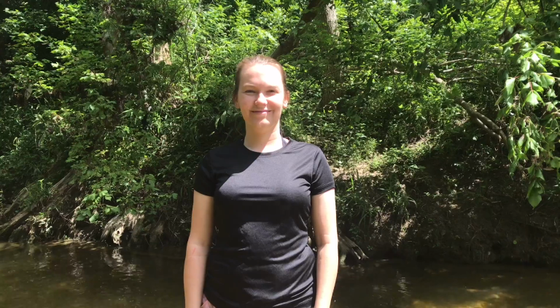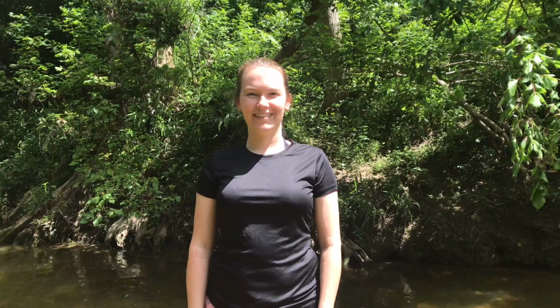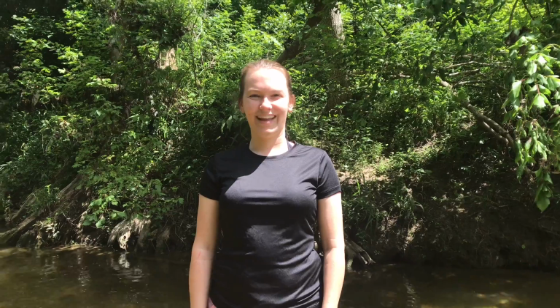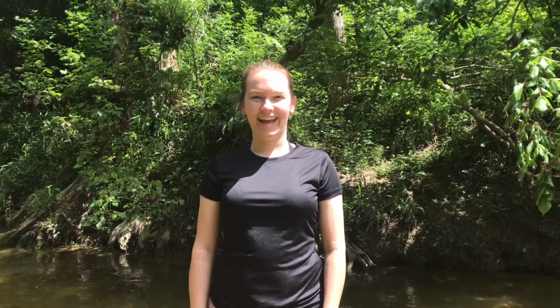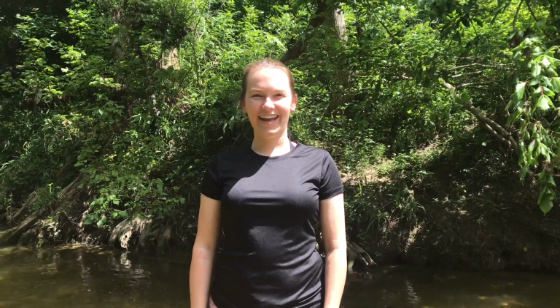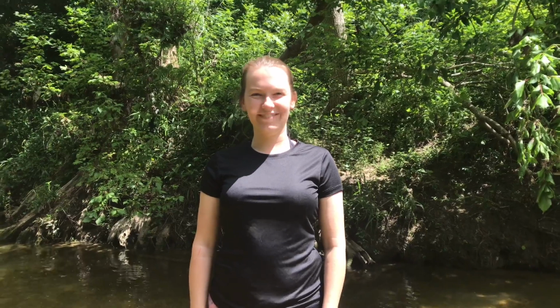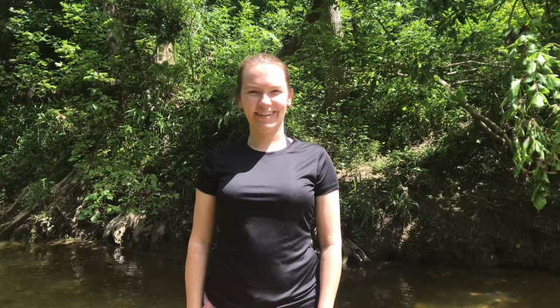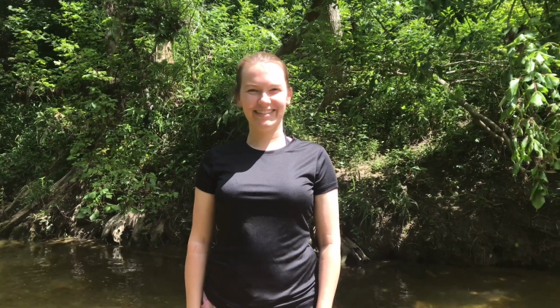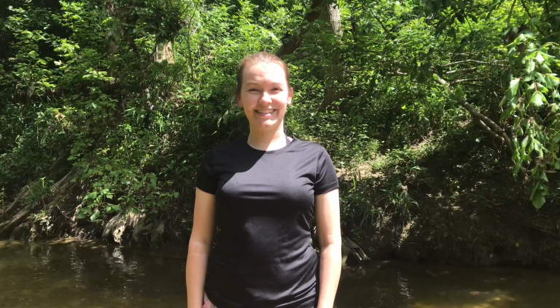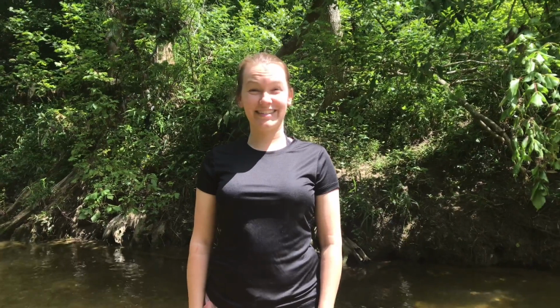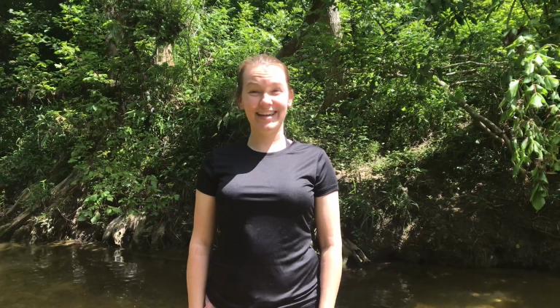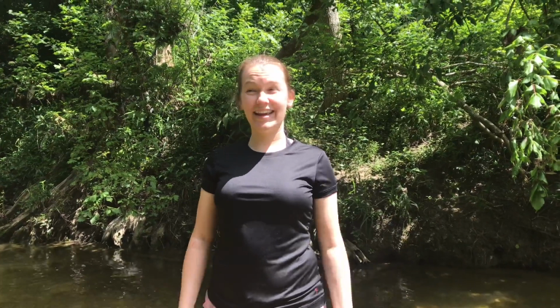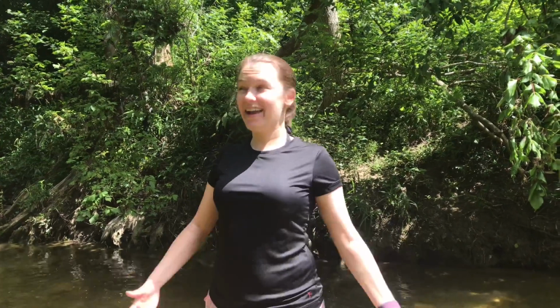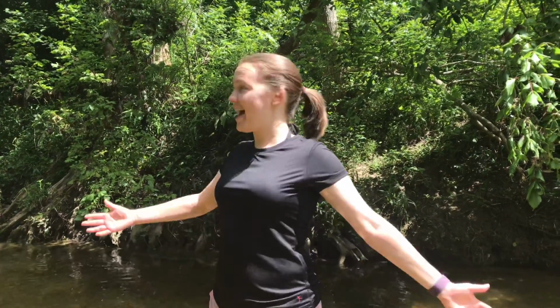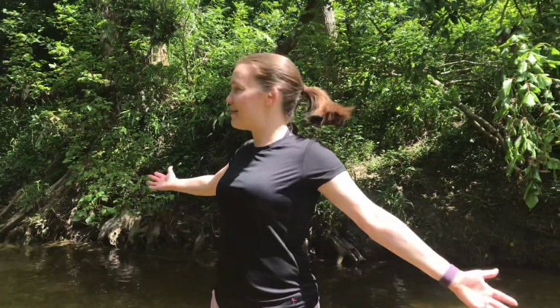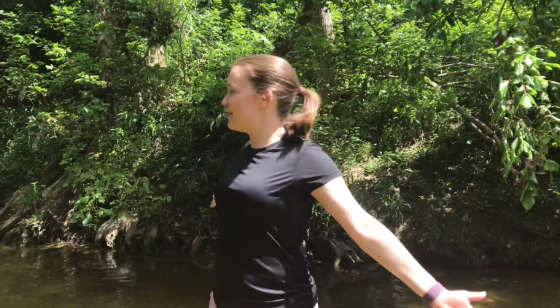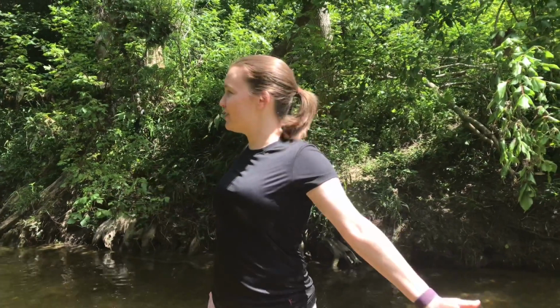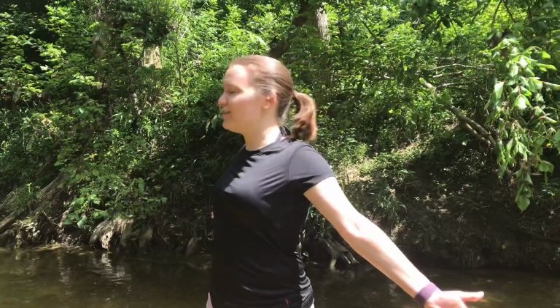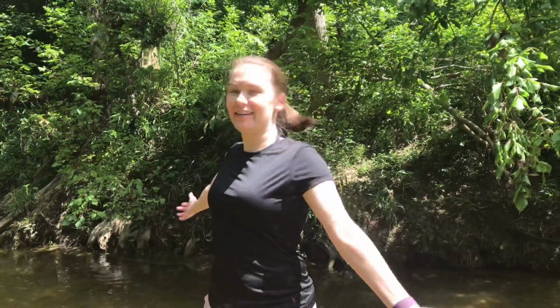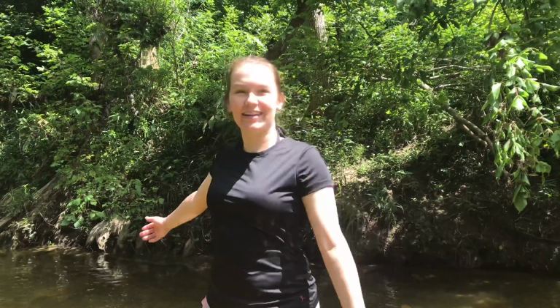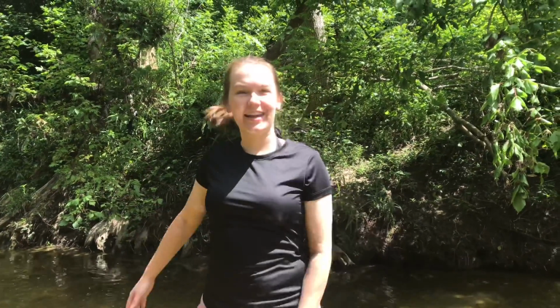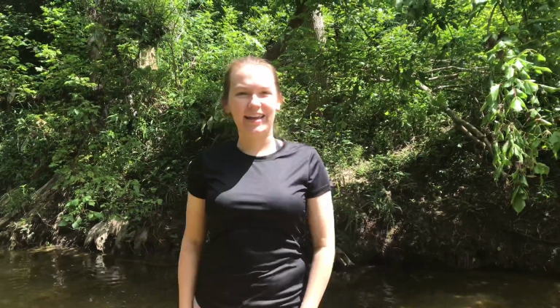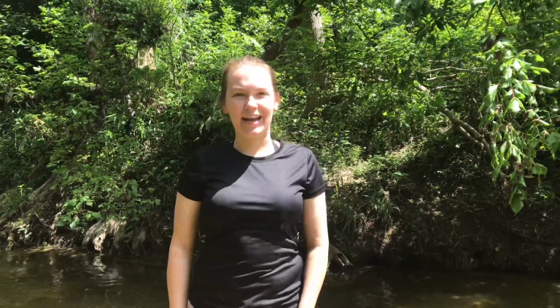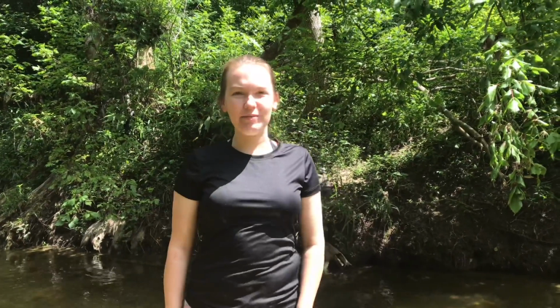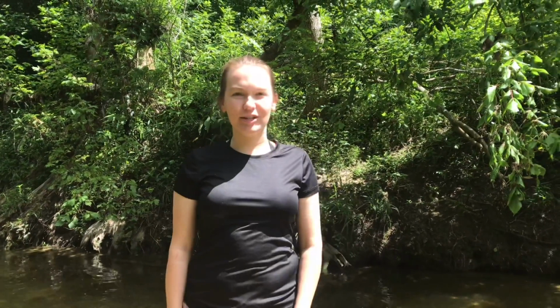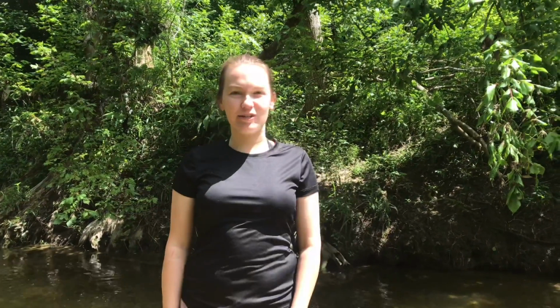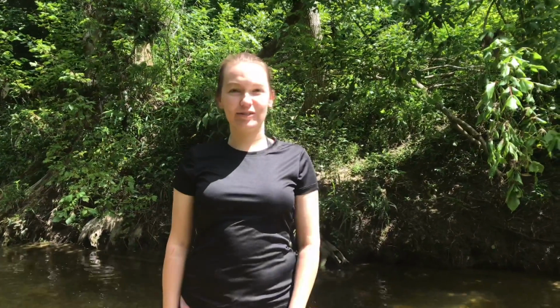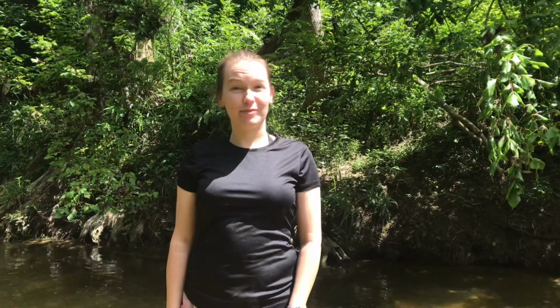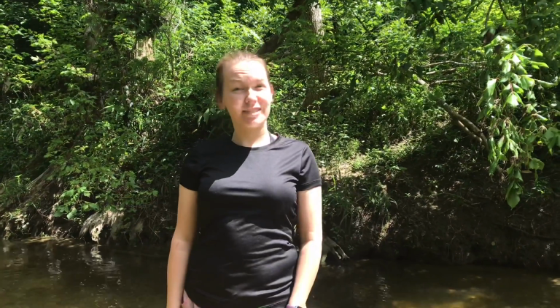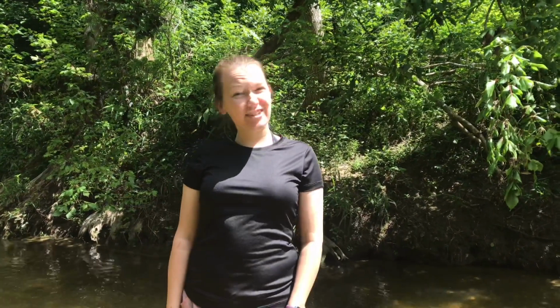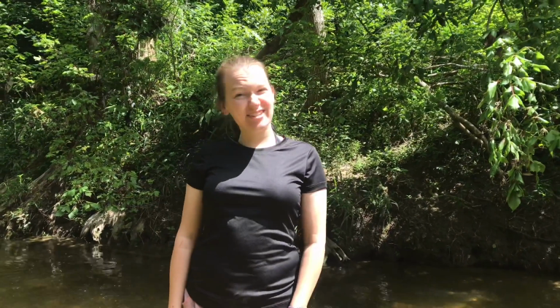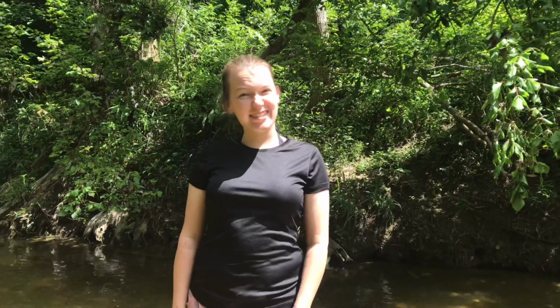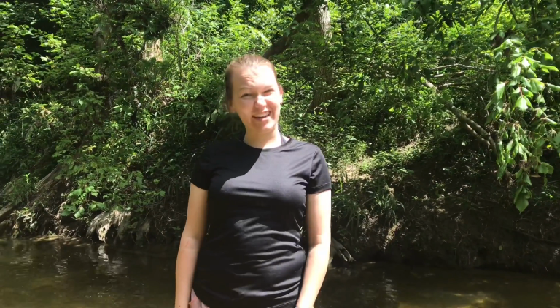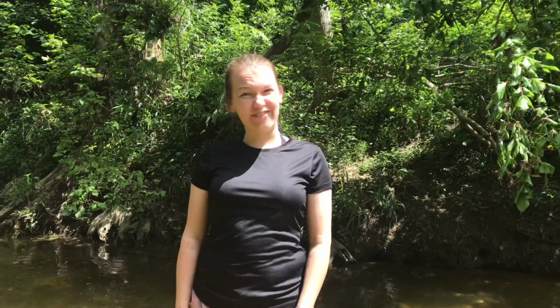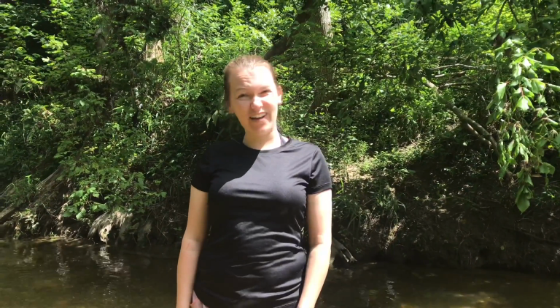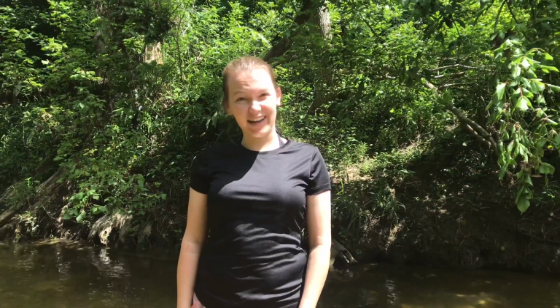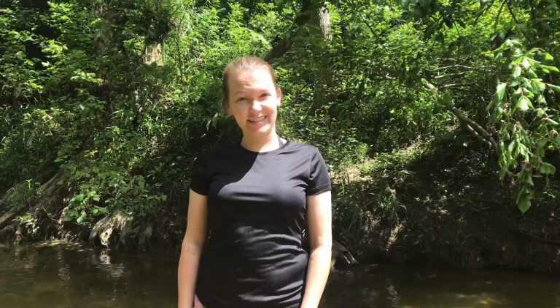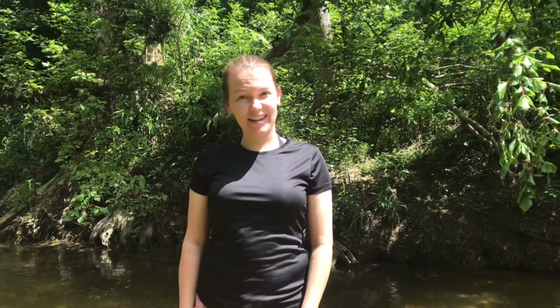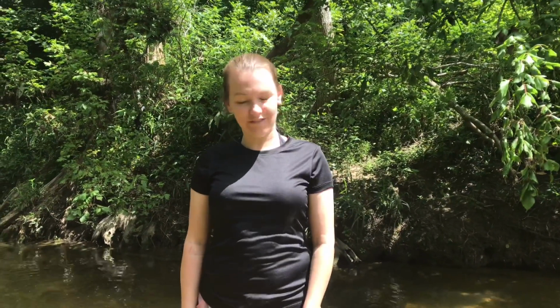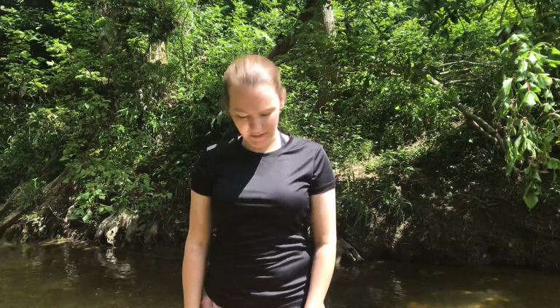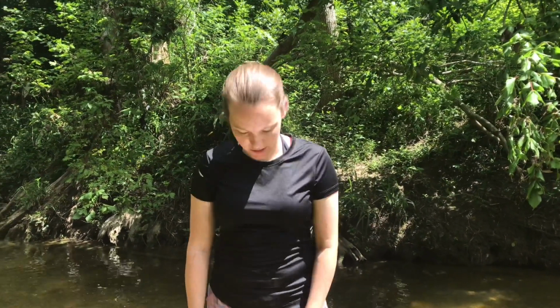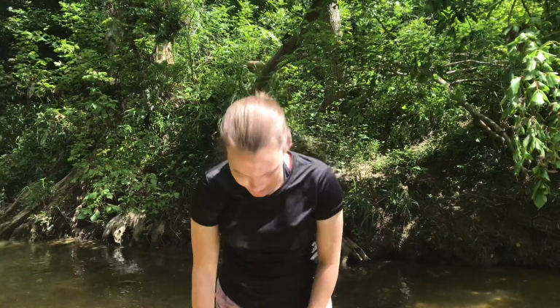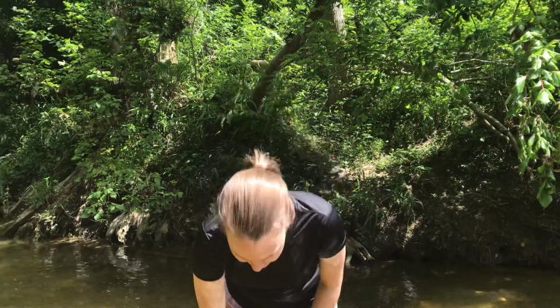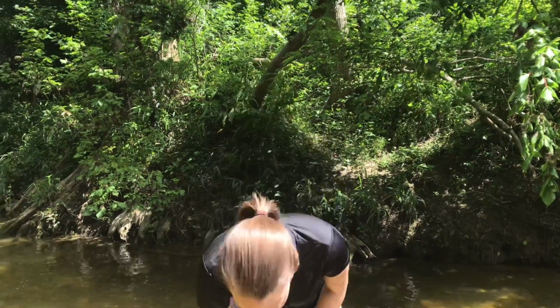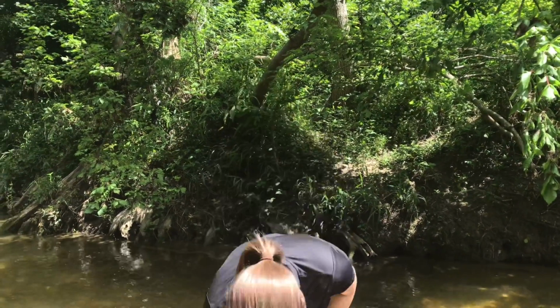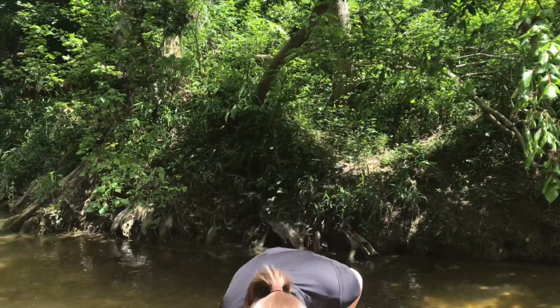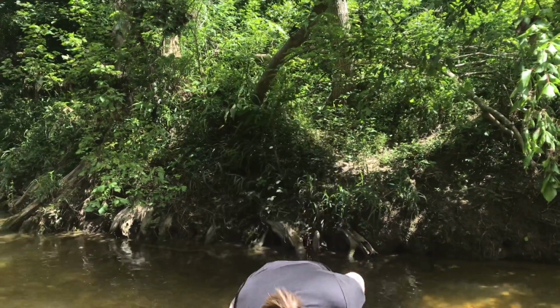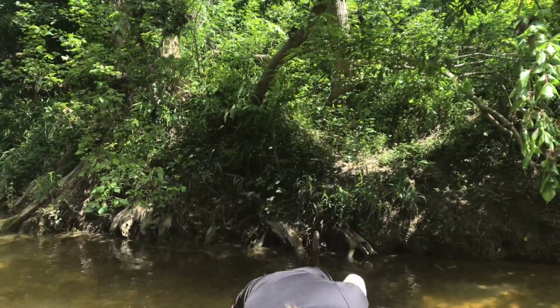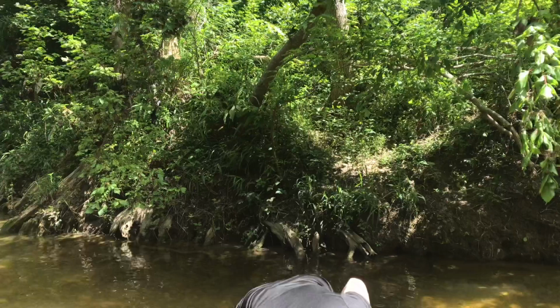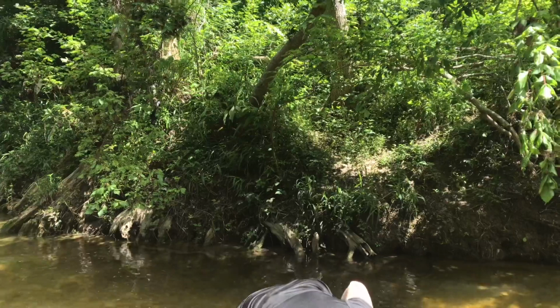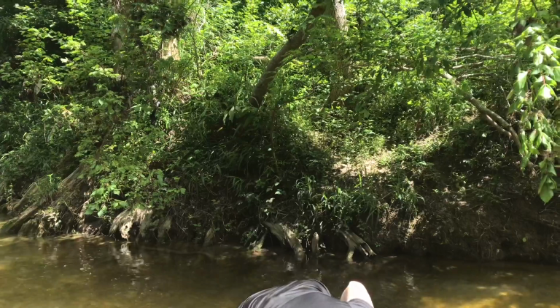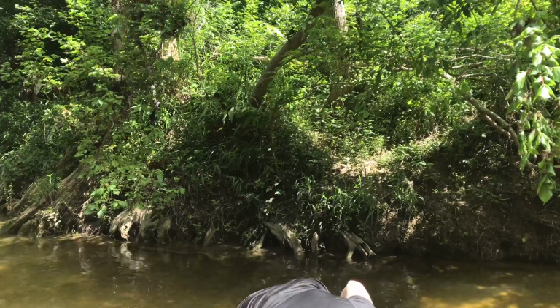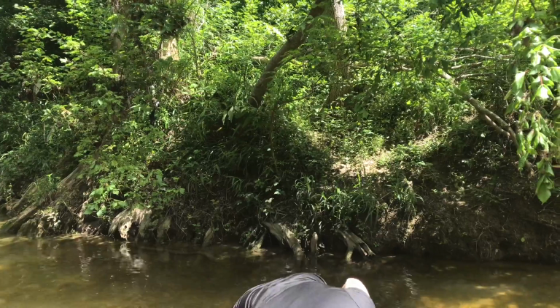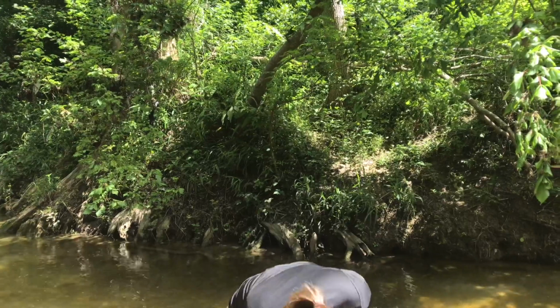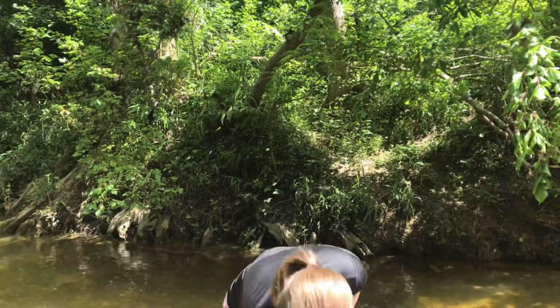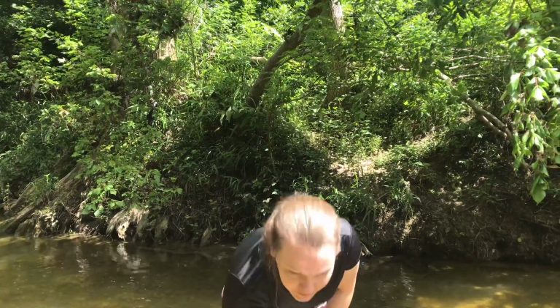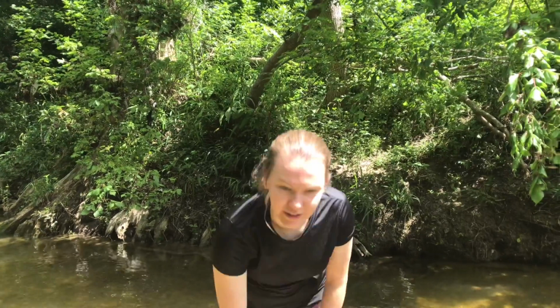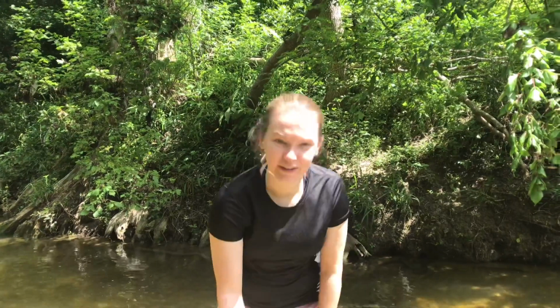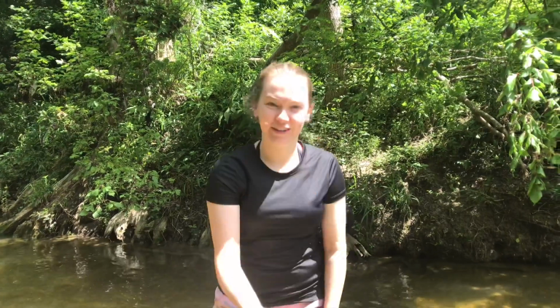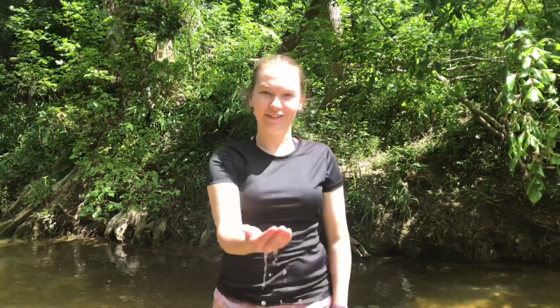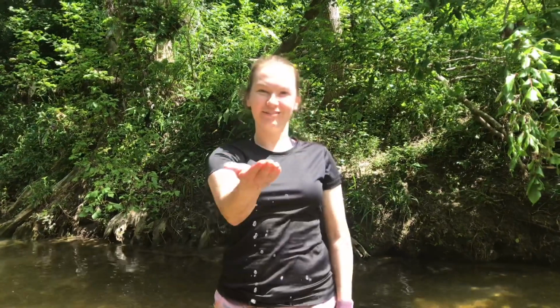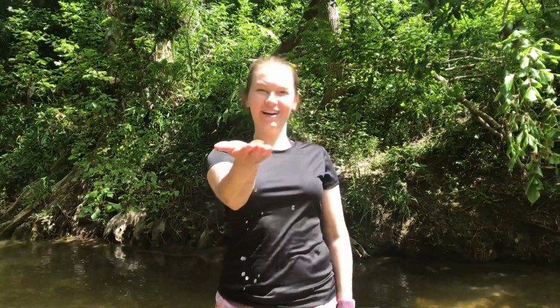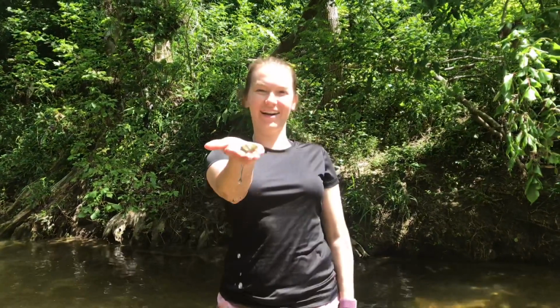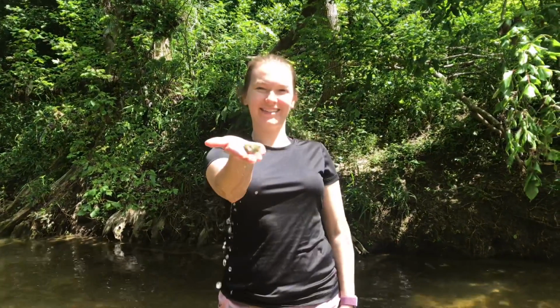Hi friends! Today I'm at the creek and I'm going to use some materials that I find to have fun, like rocks.